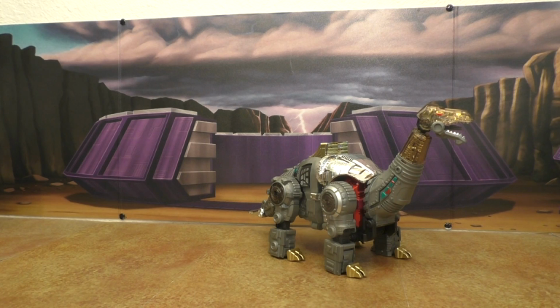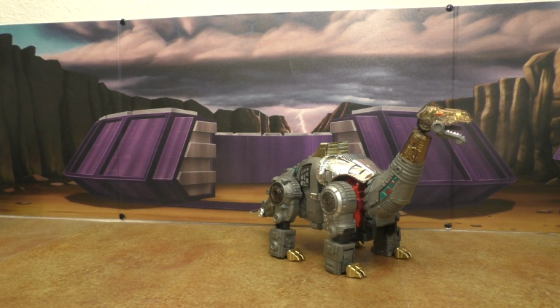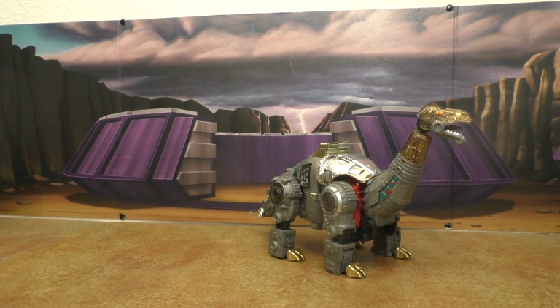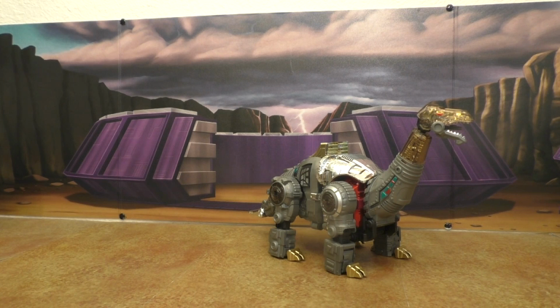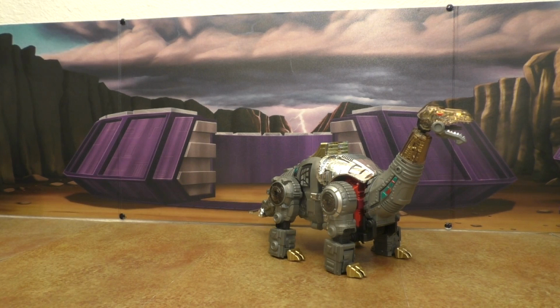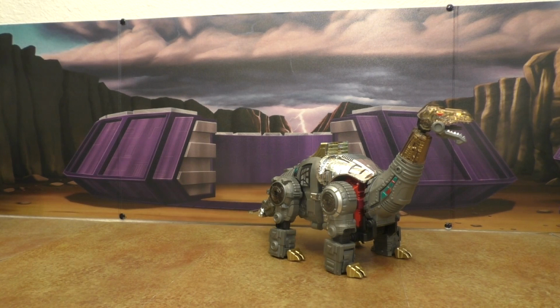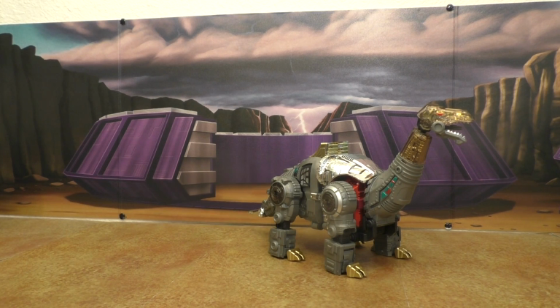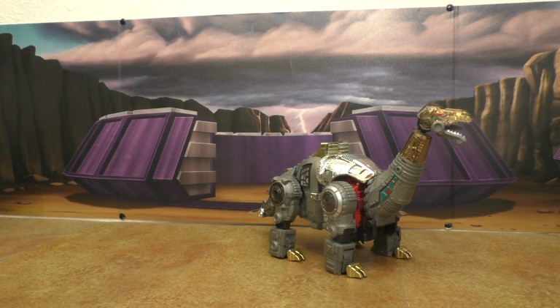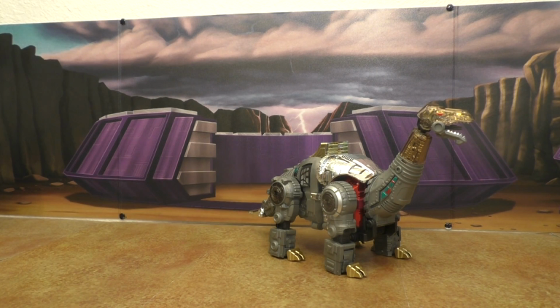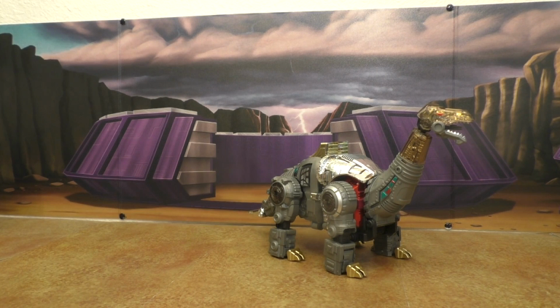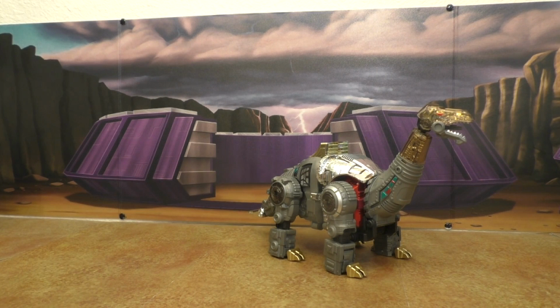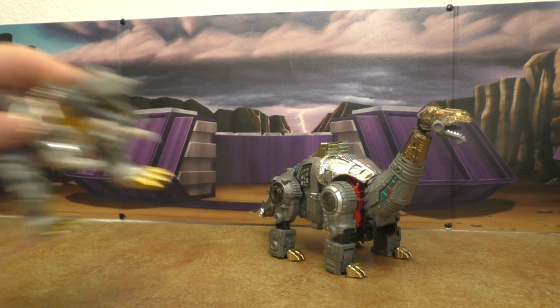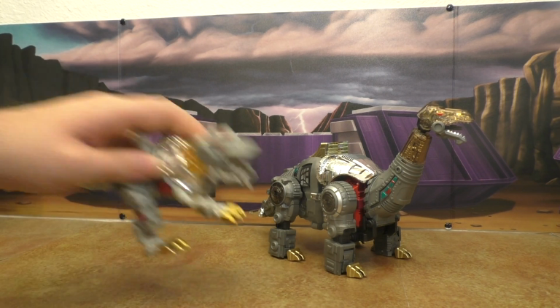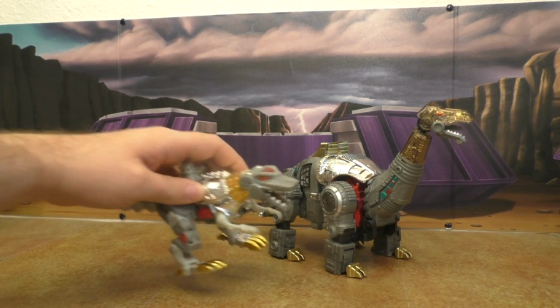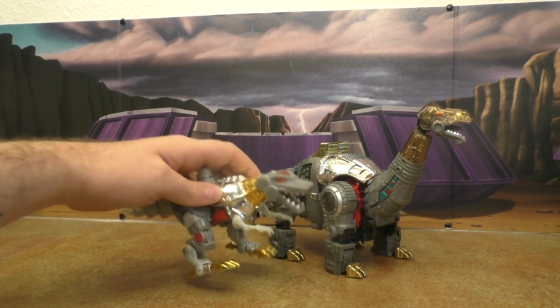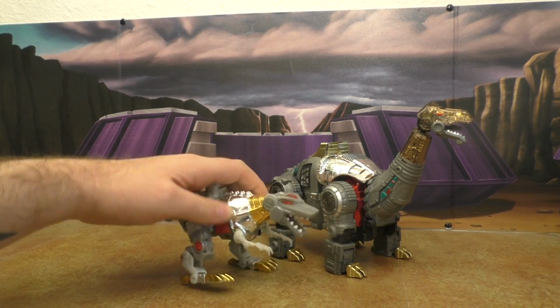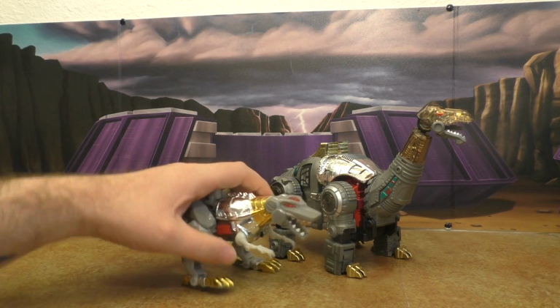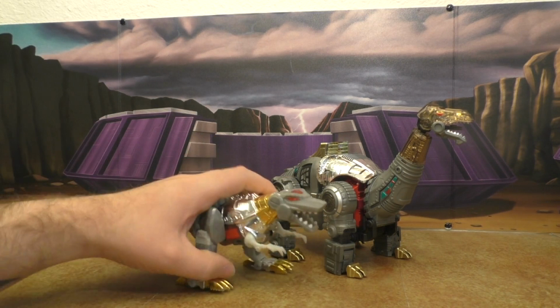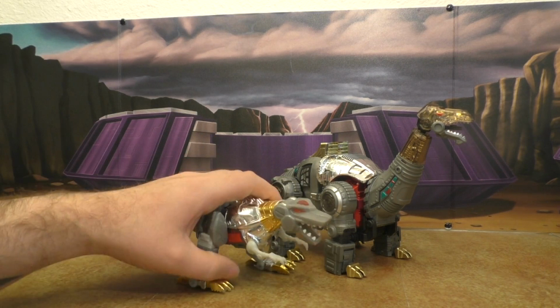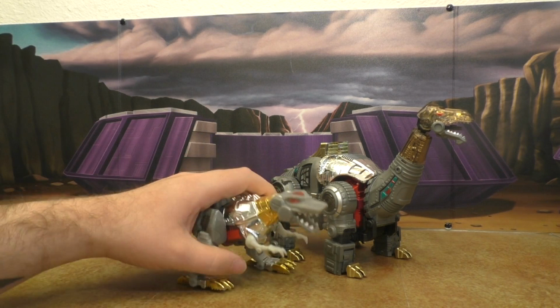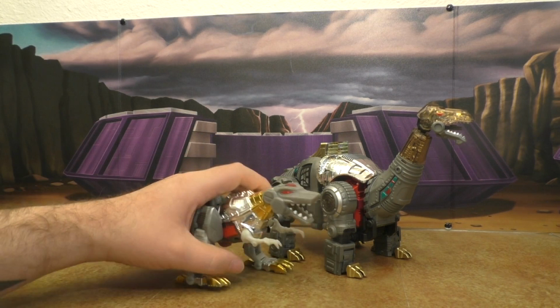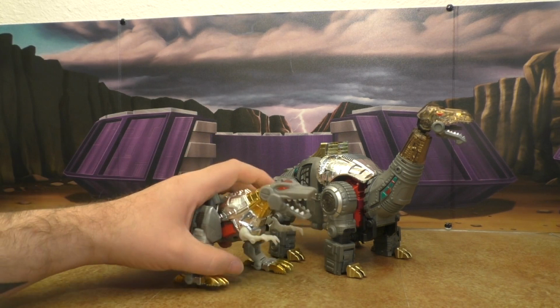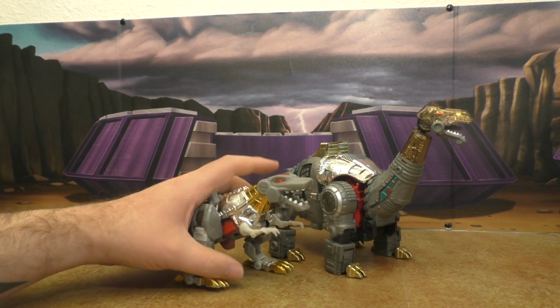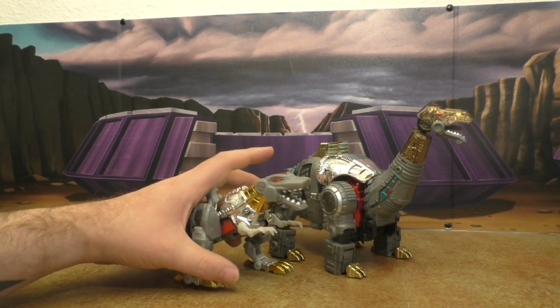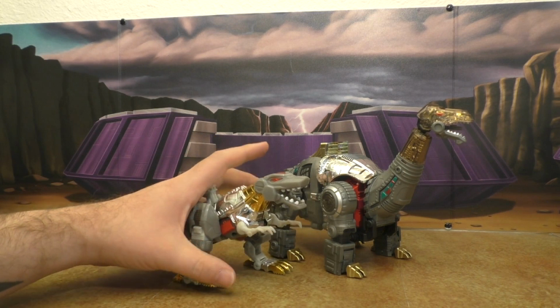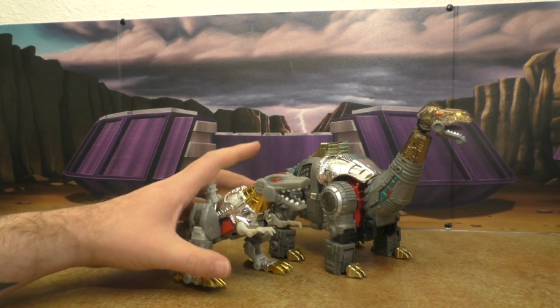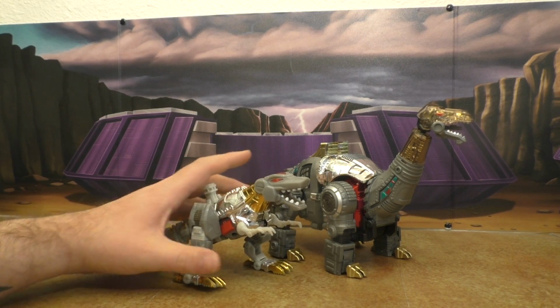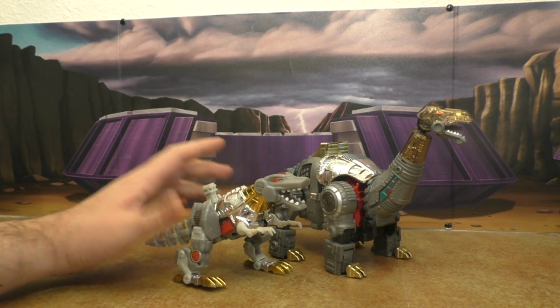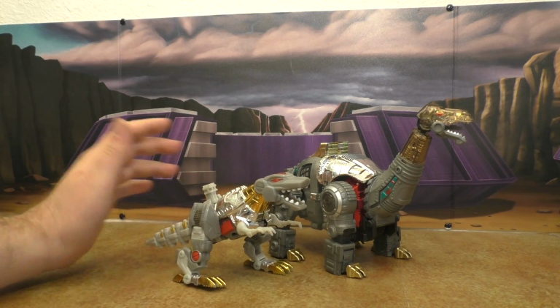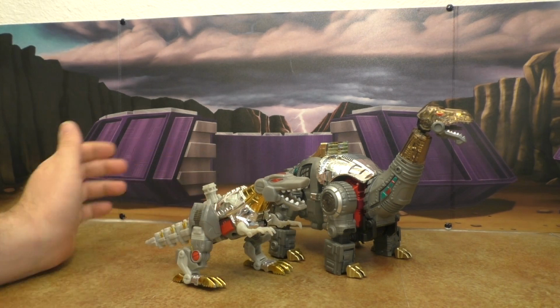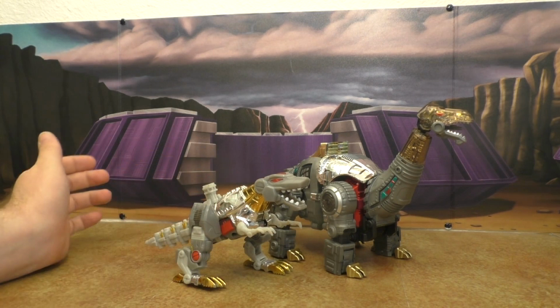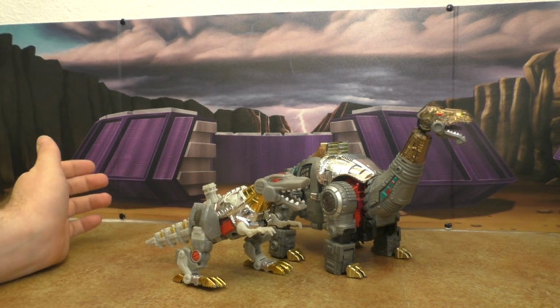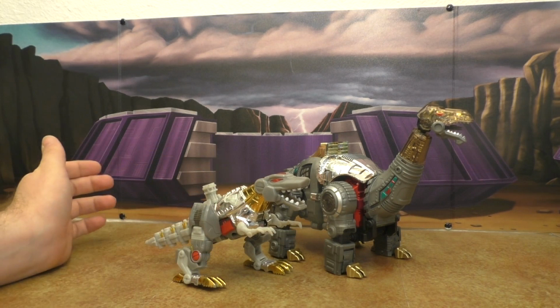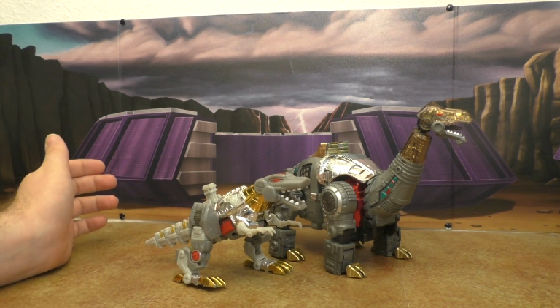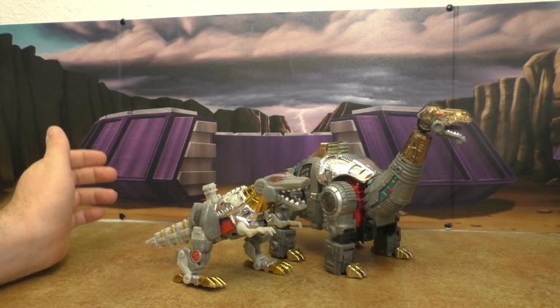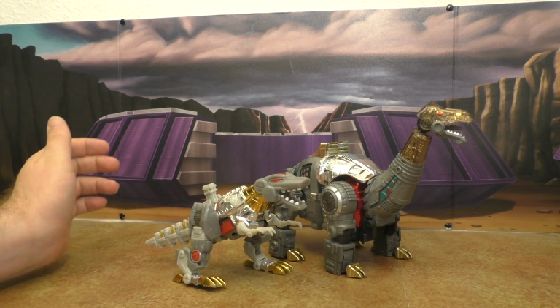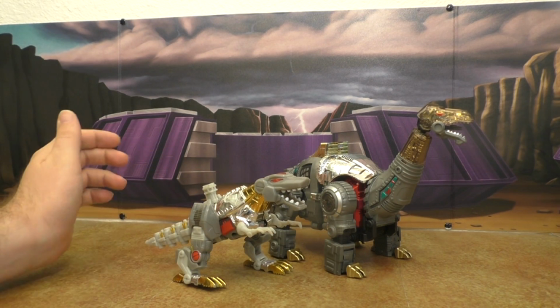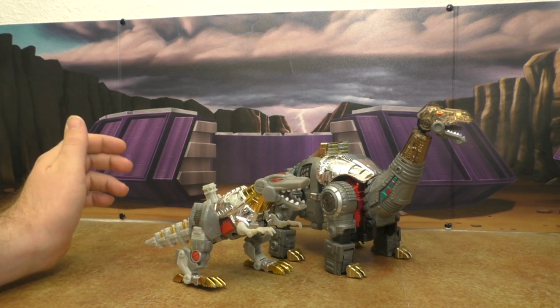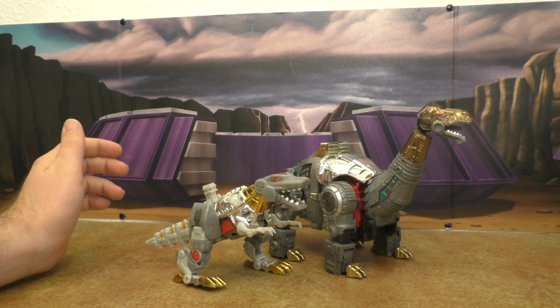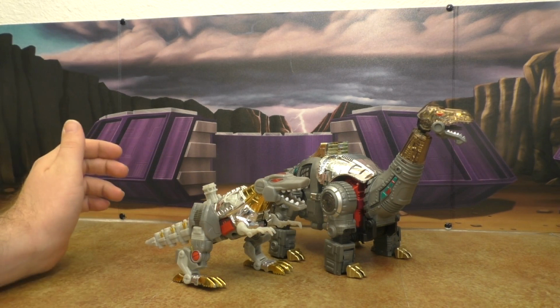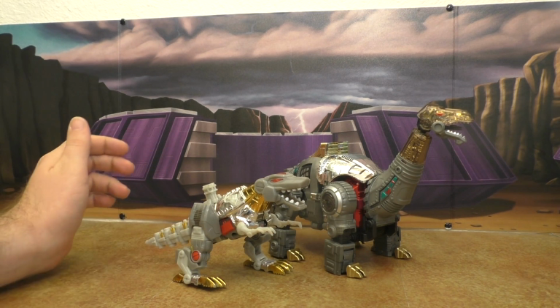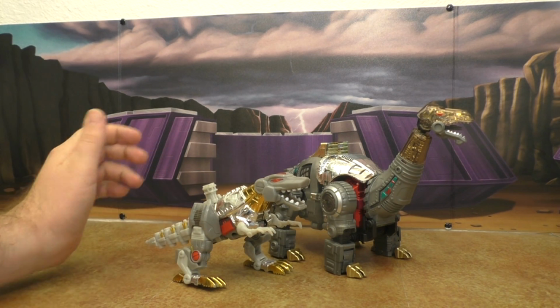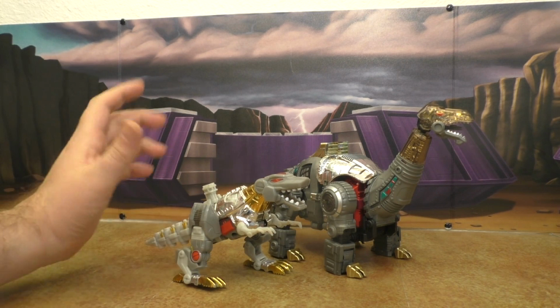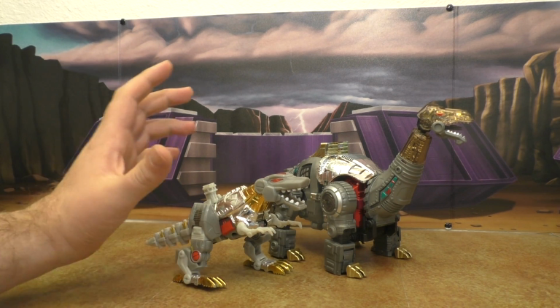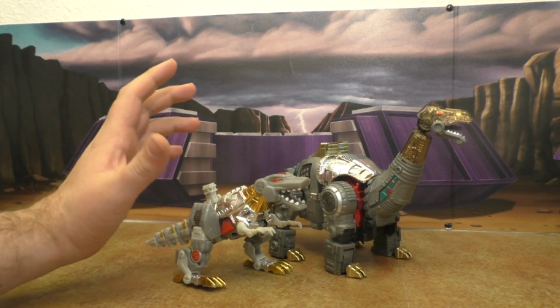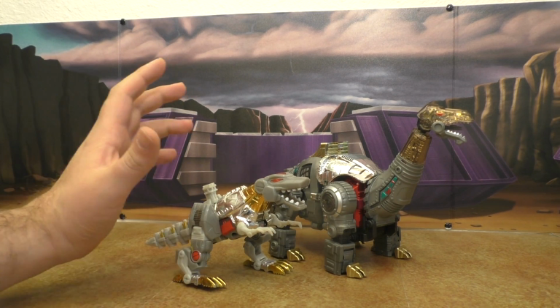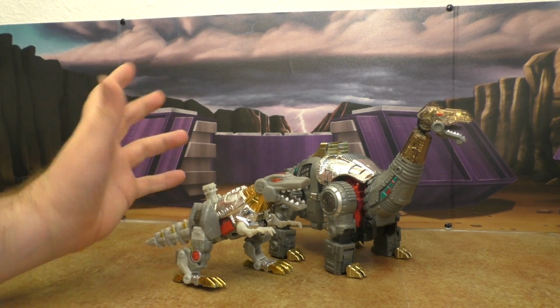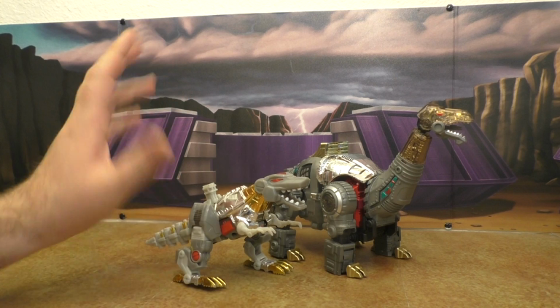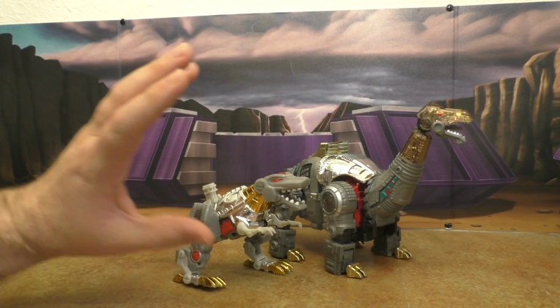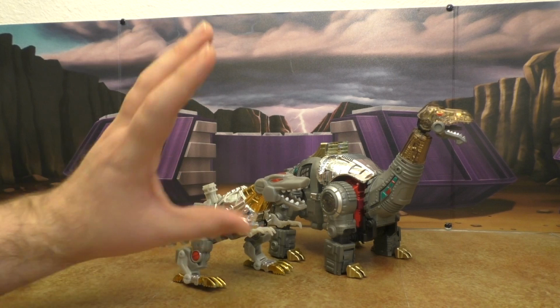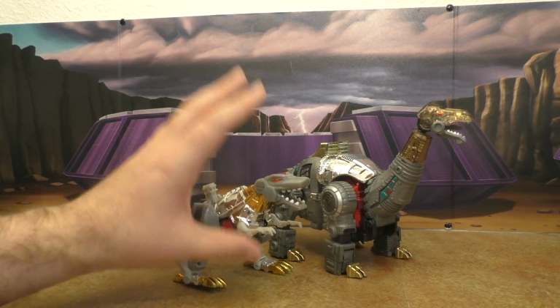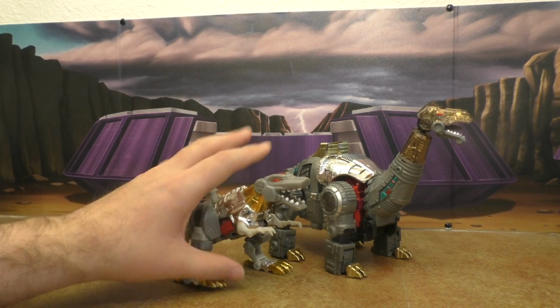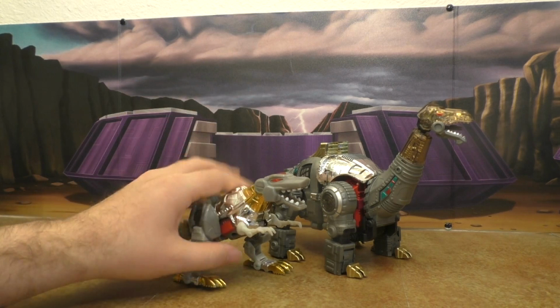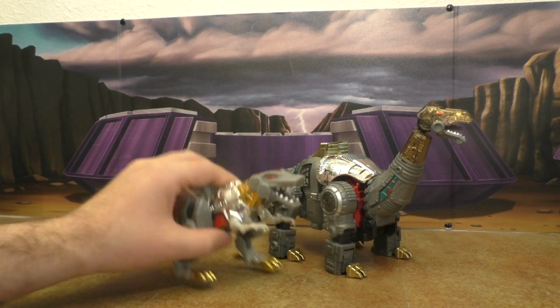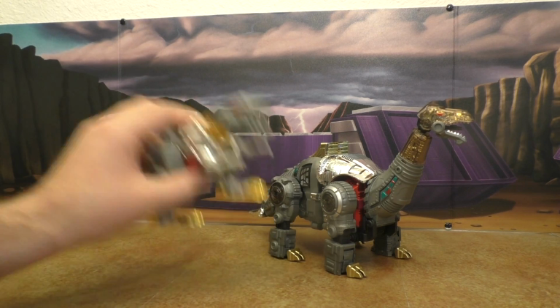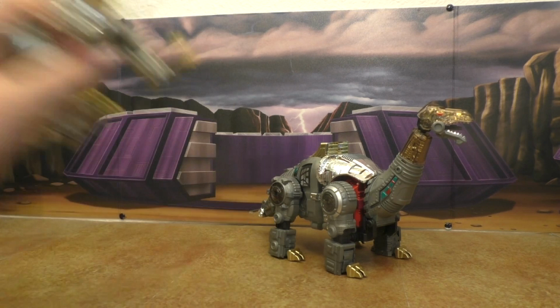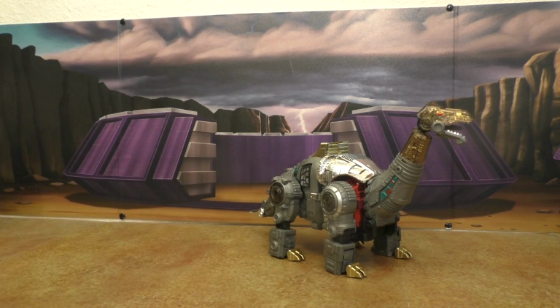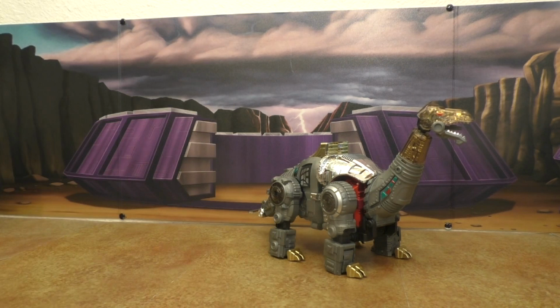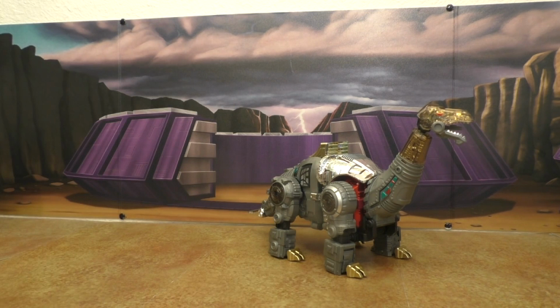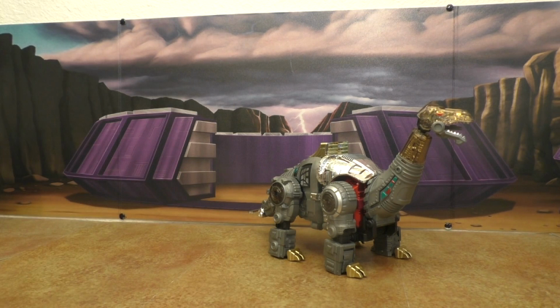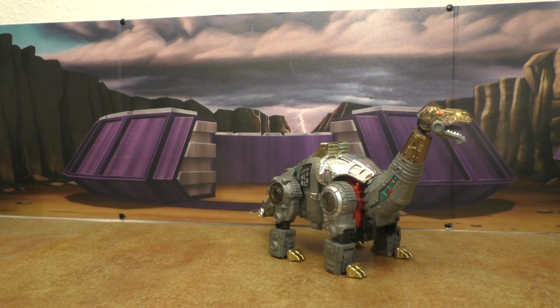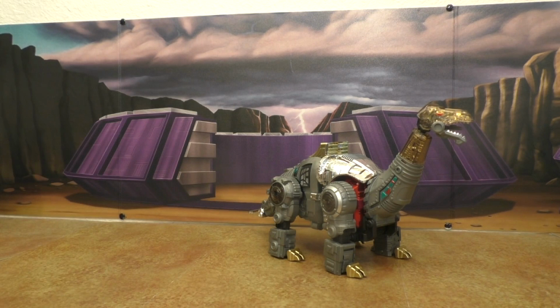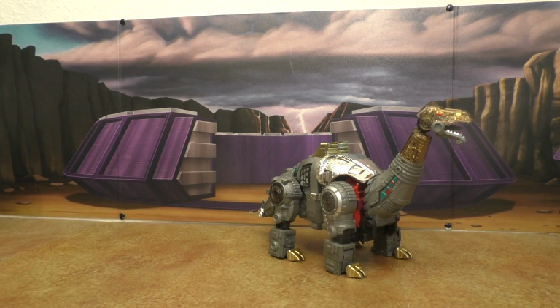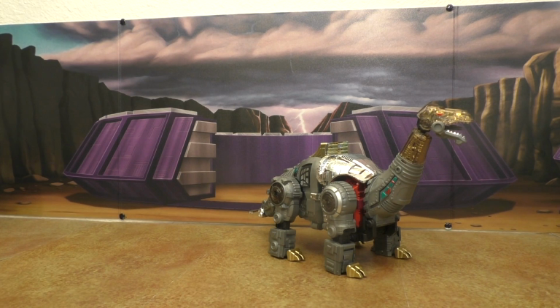Classics Grimlock — not even close, not even close.